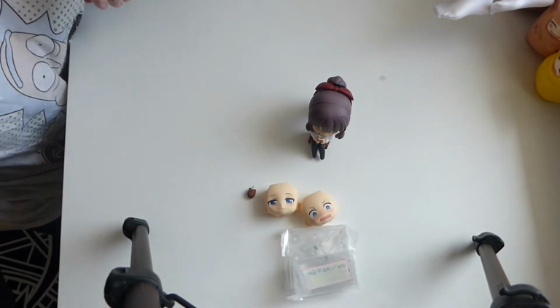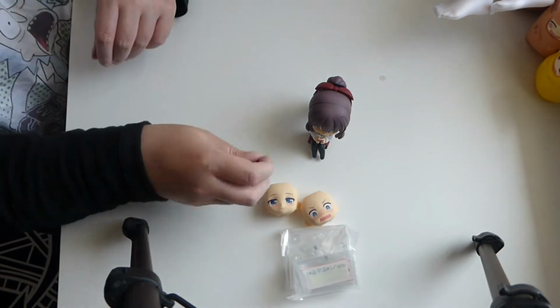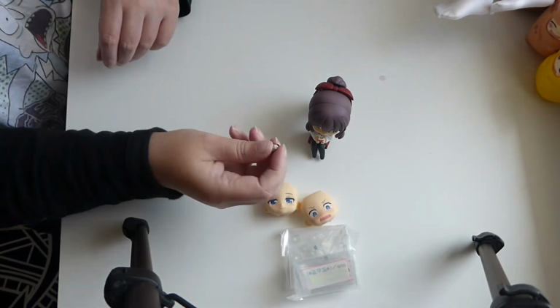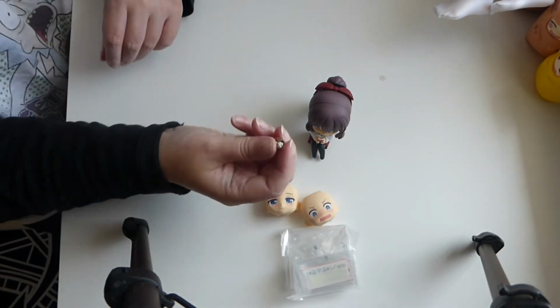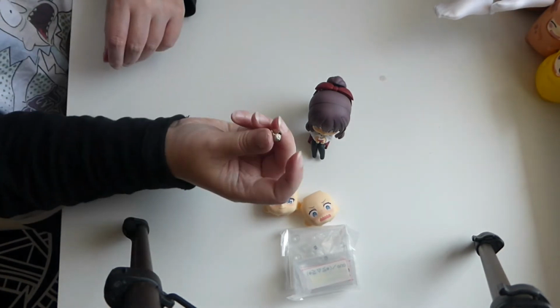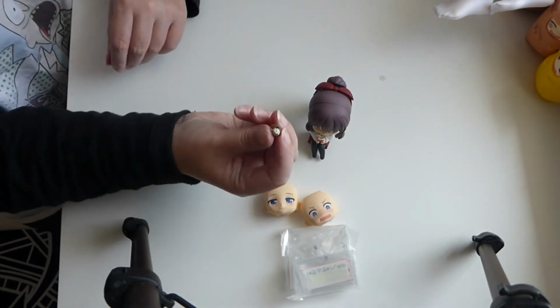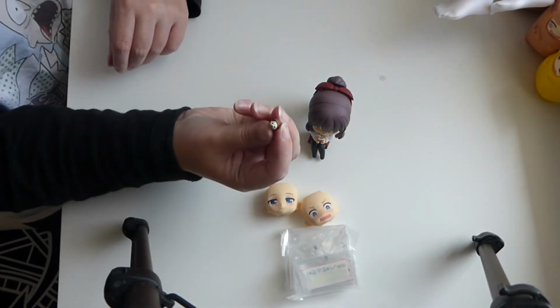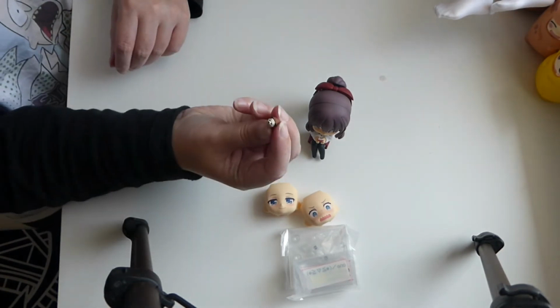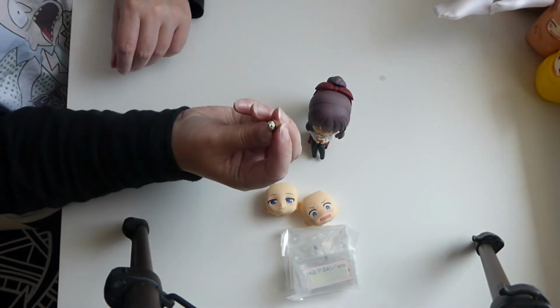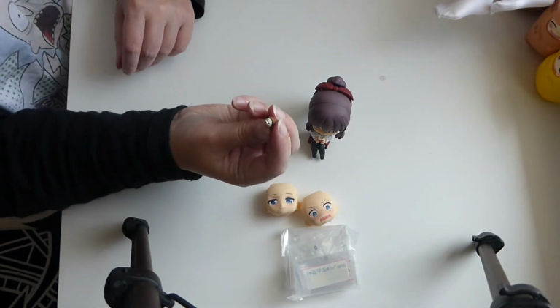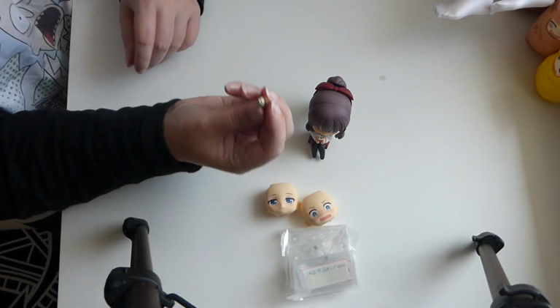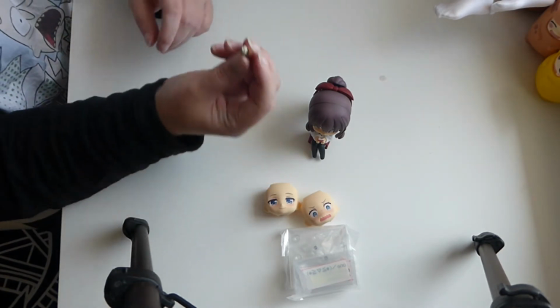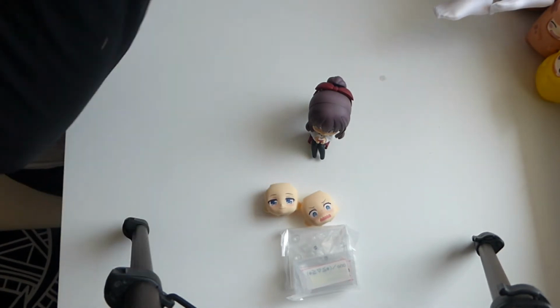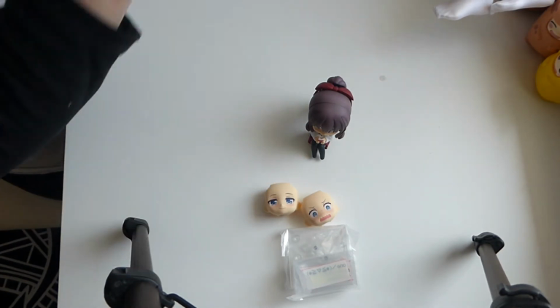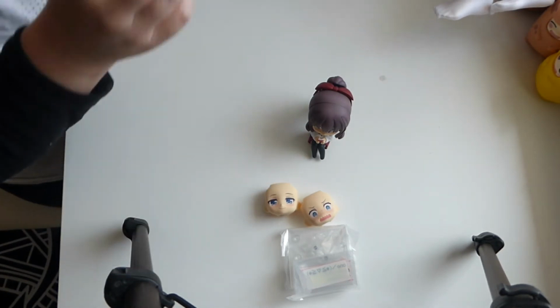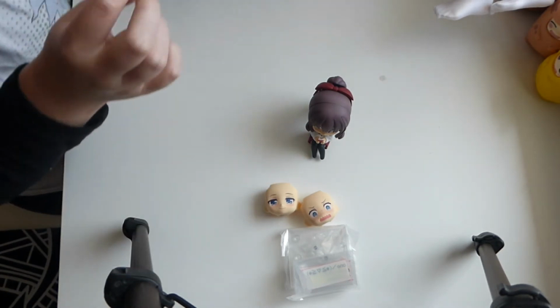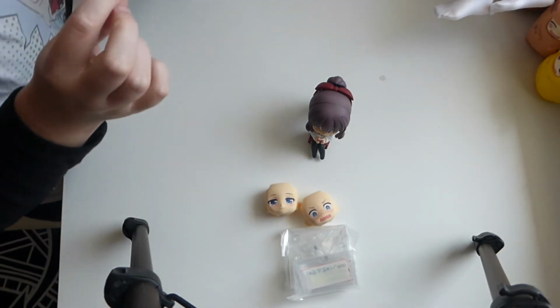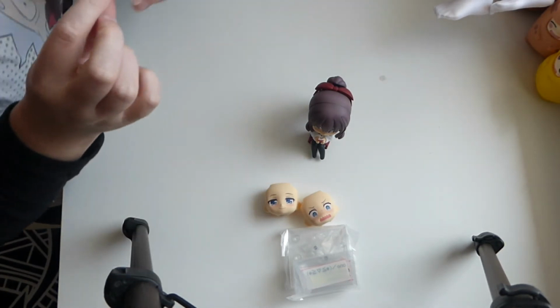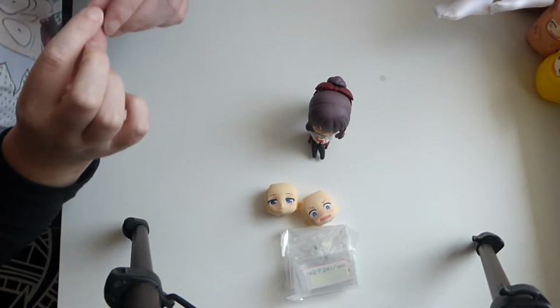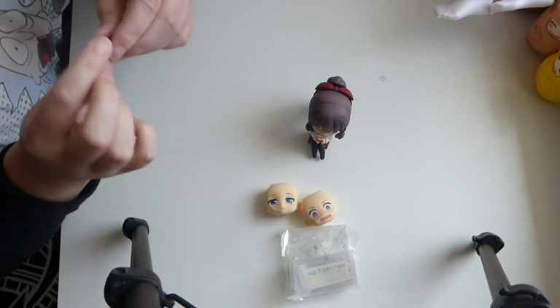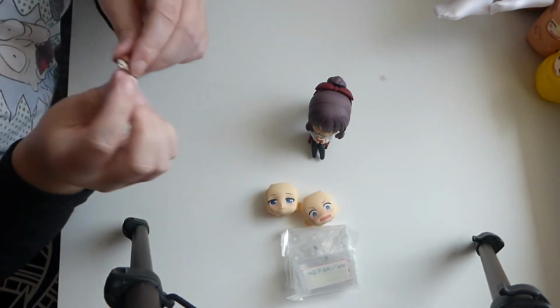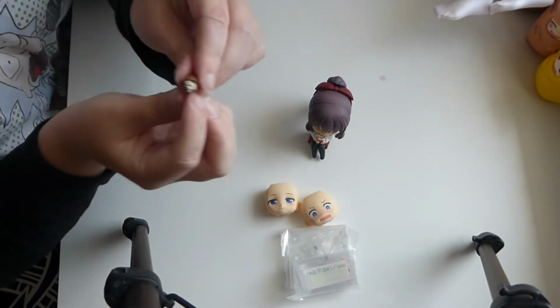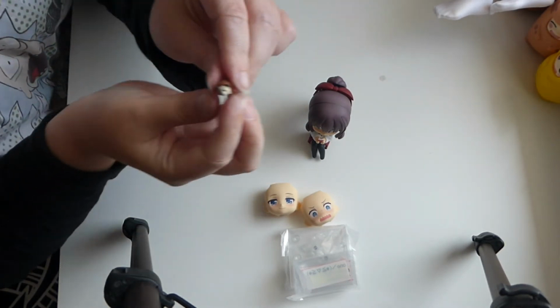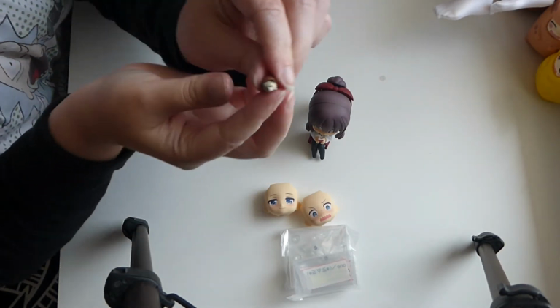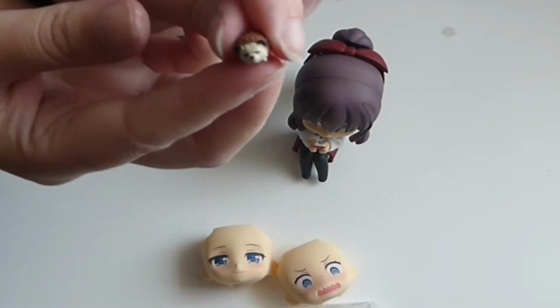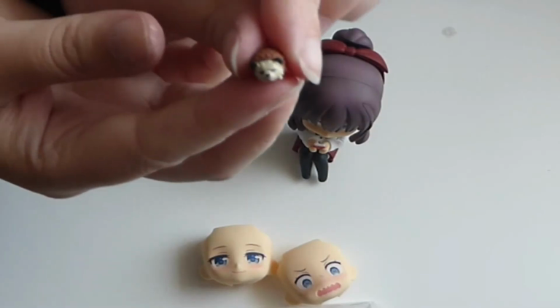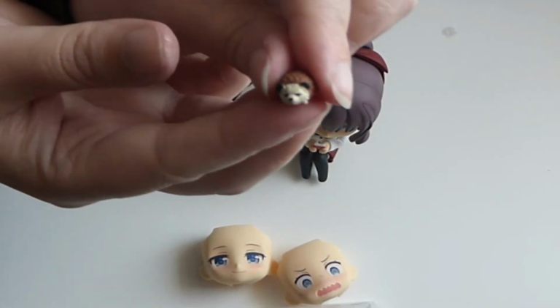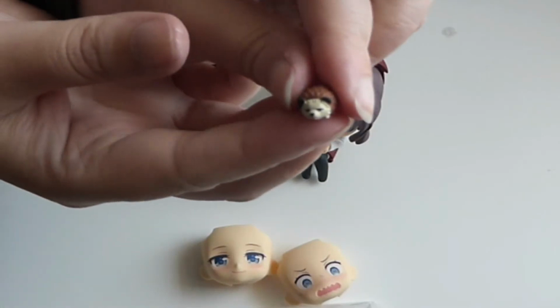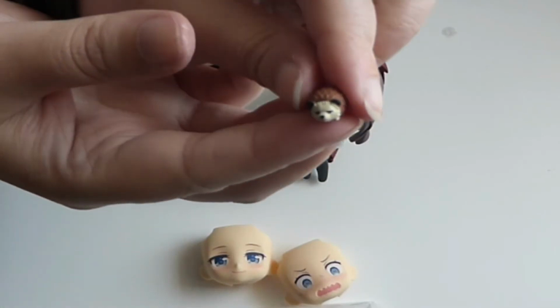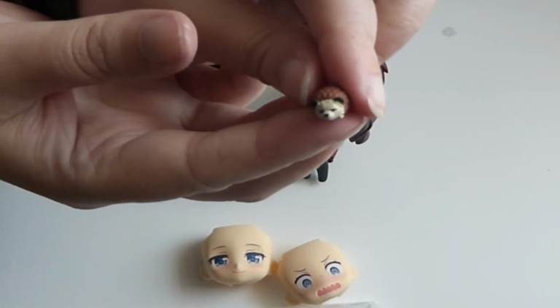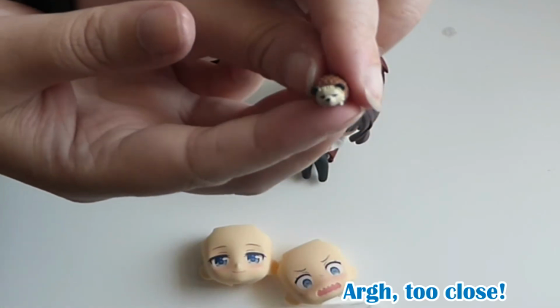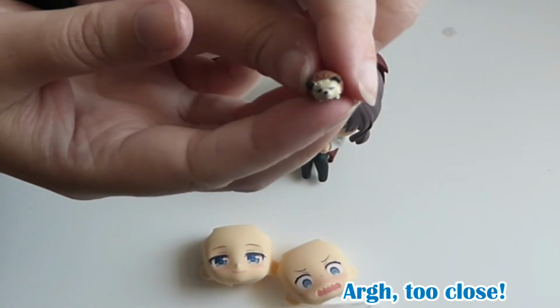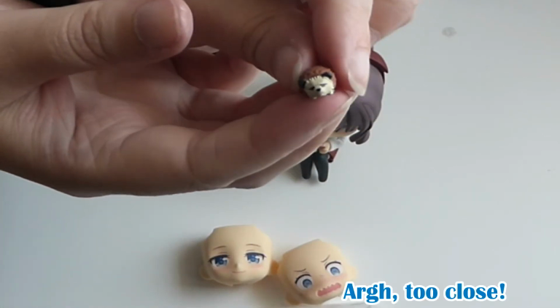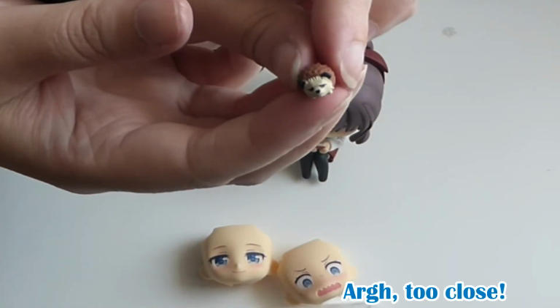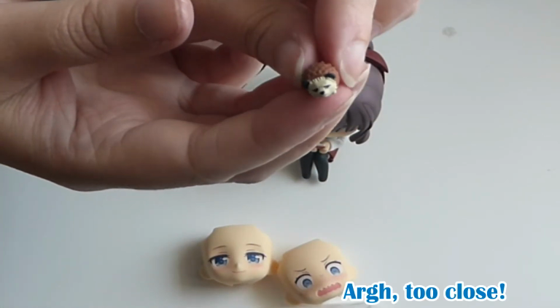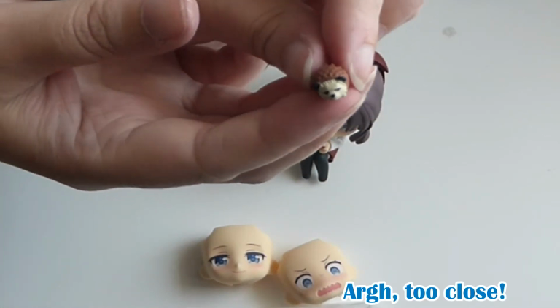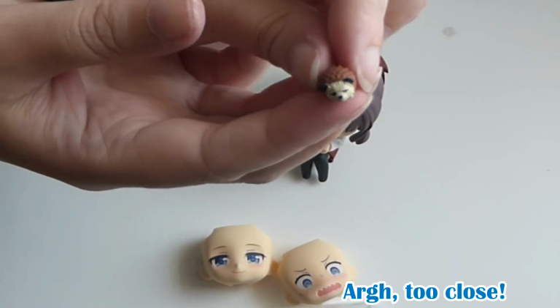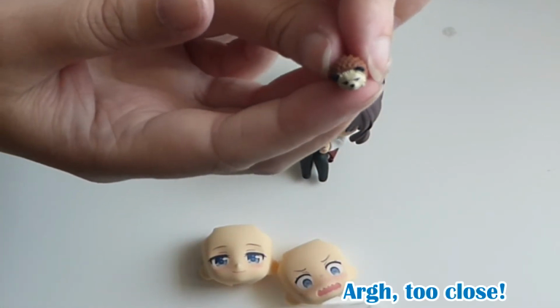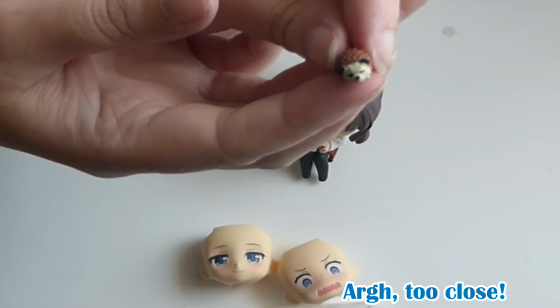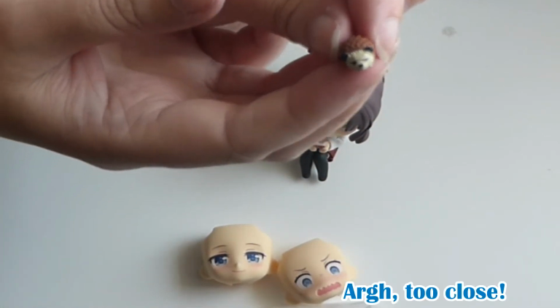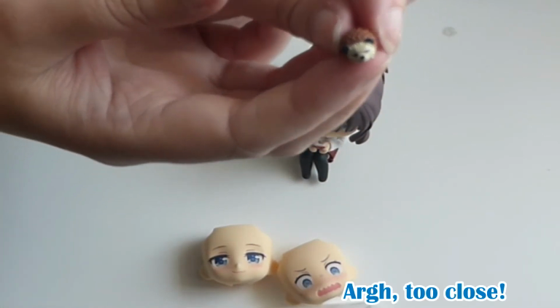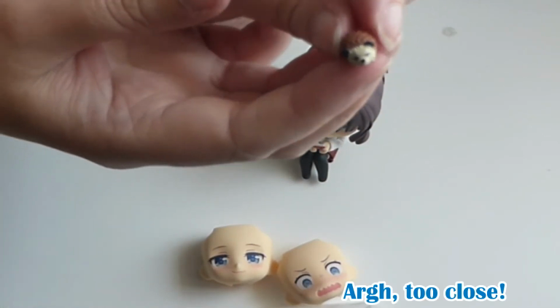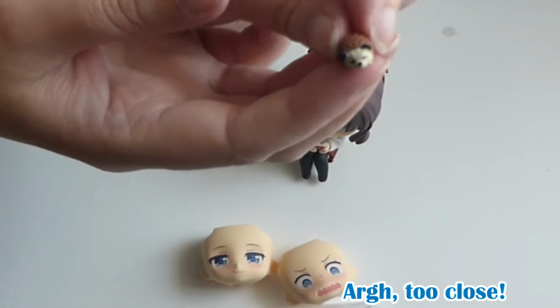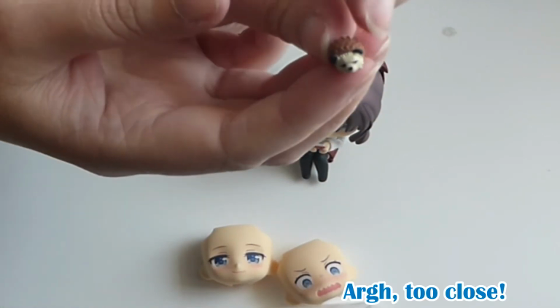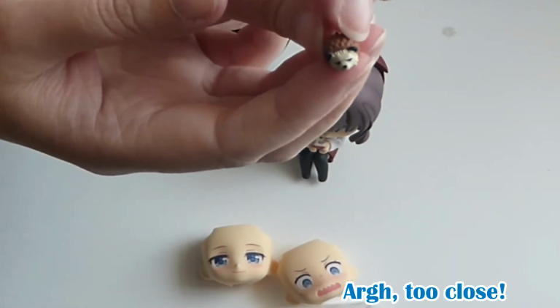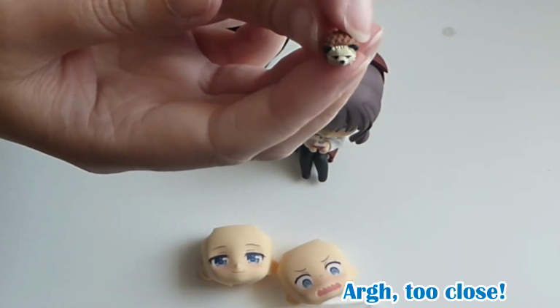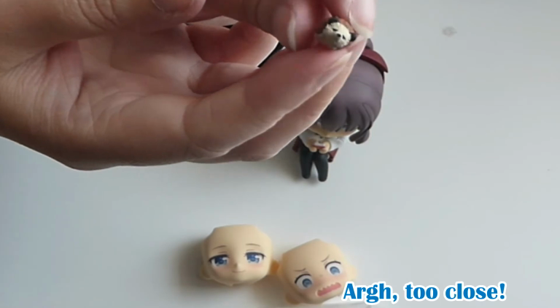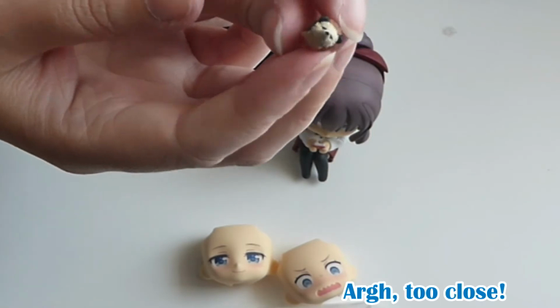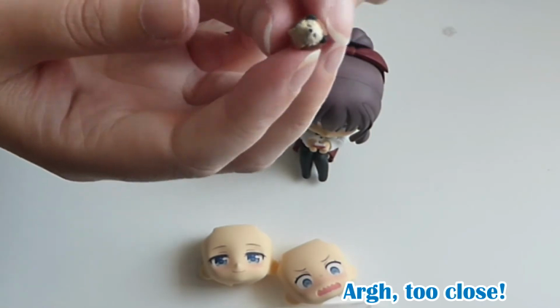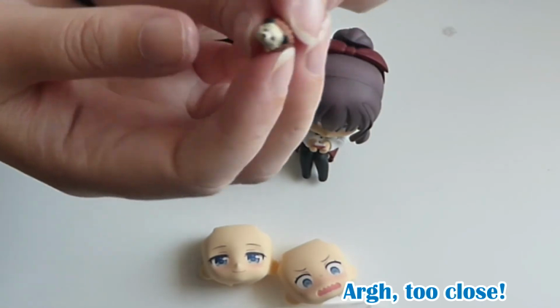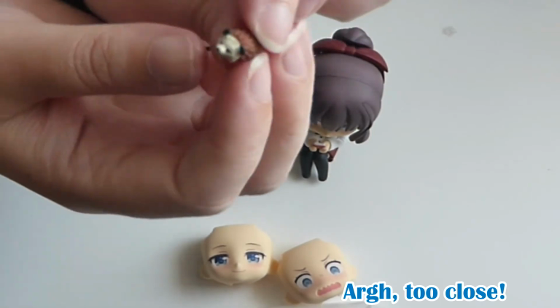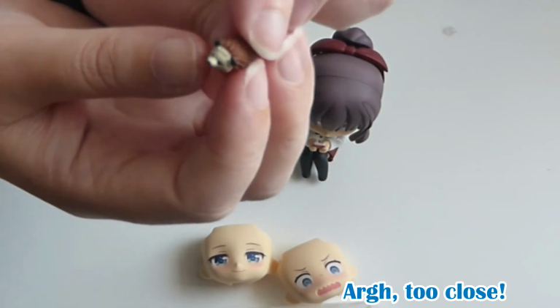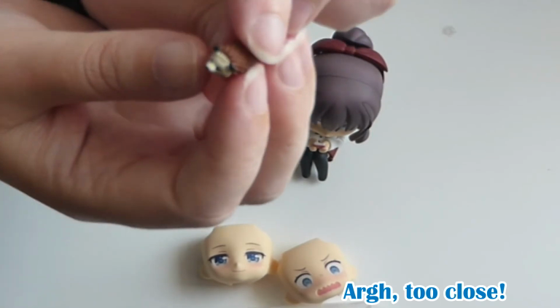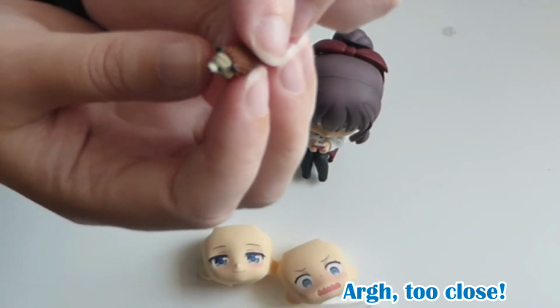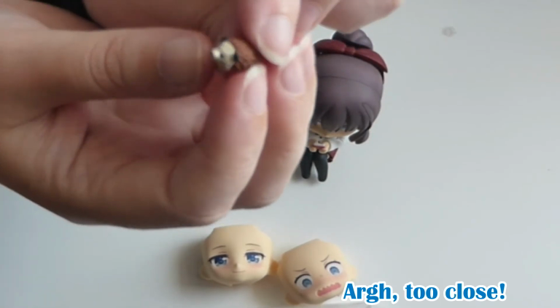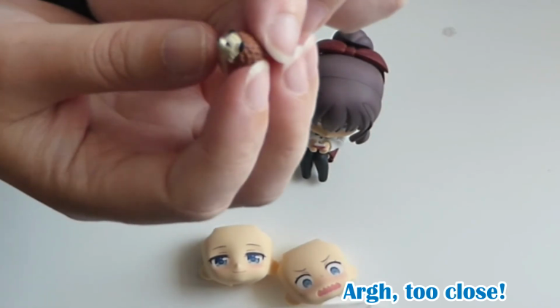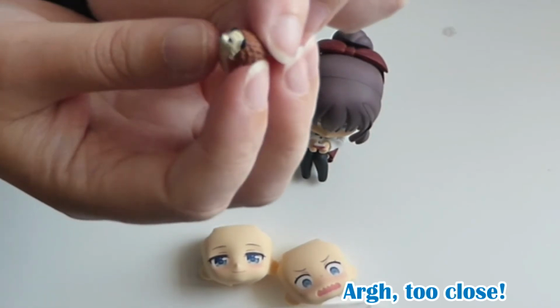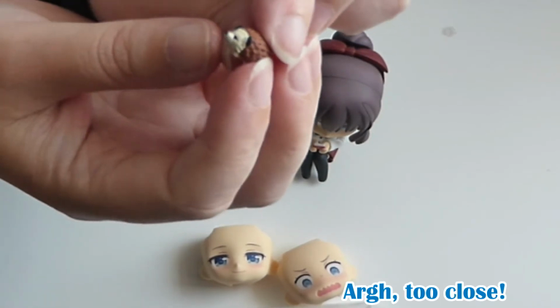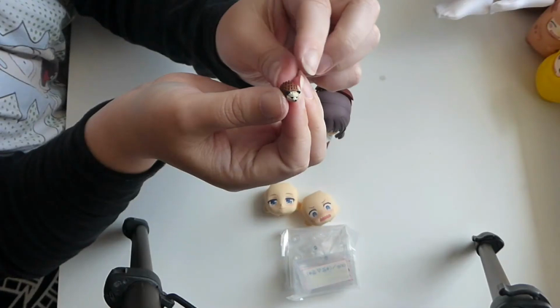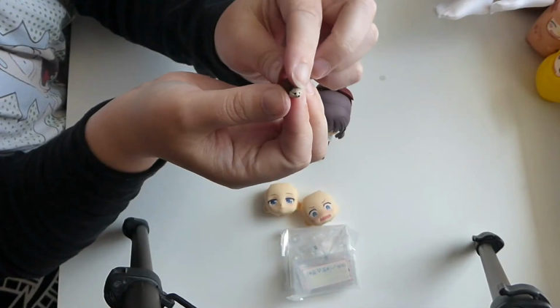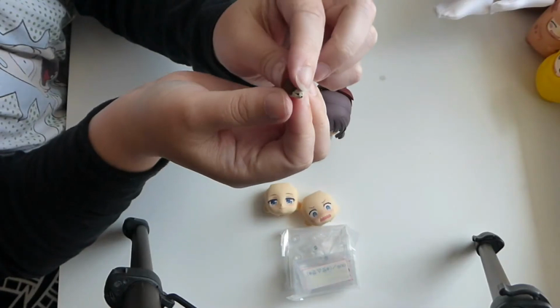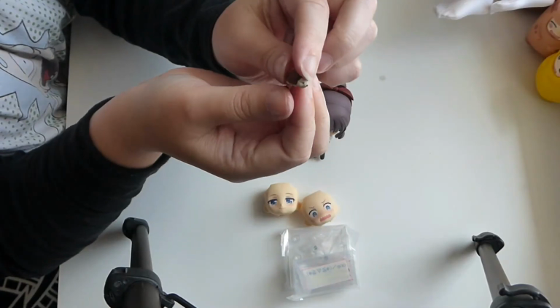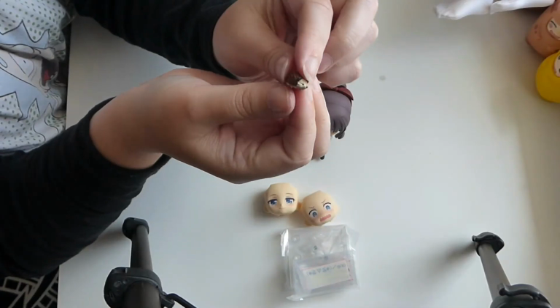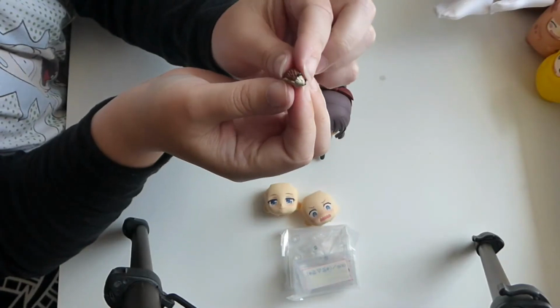Look at the hedgehog. Did you see the hedgehog? It's quite nice.